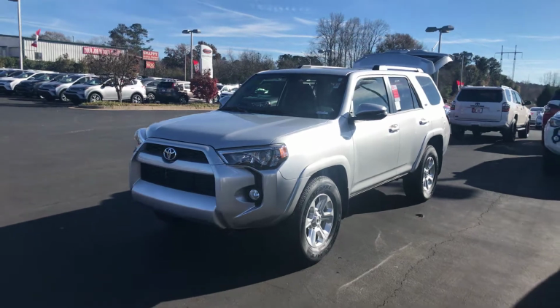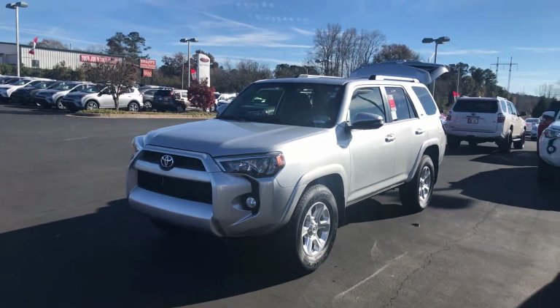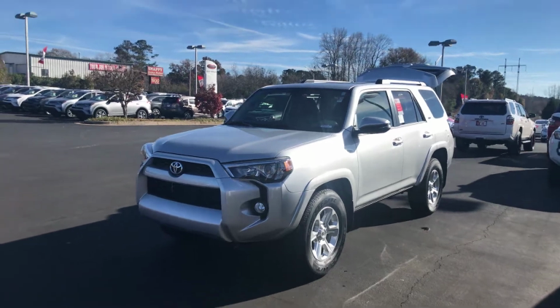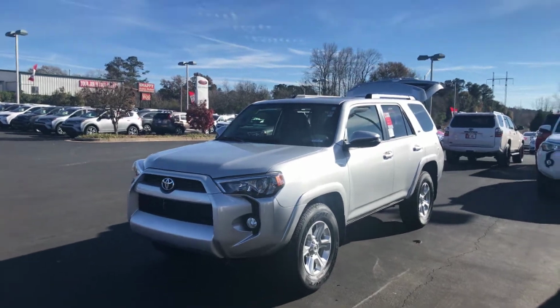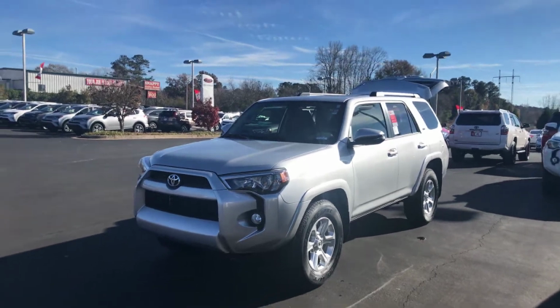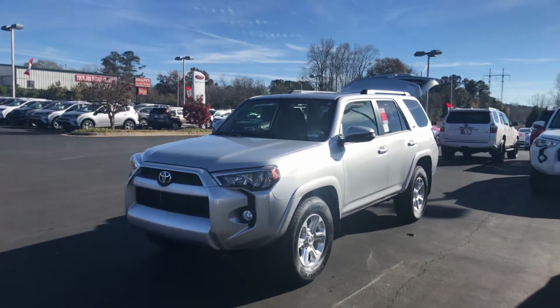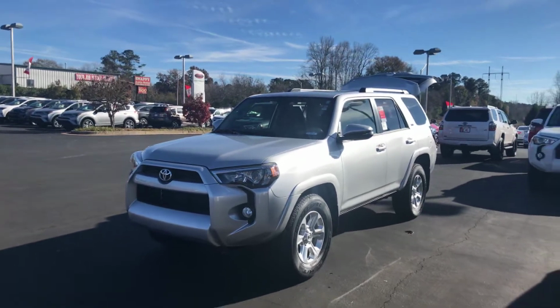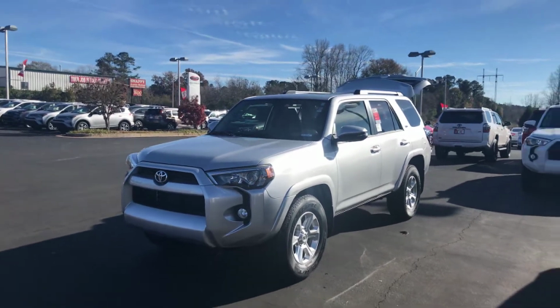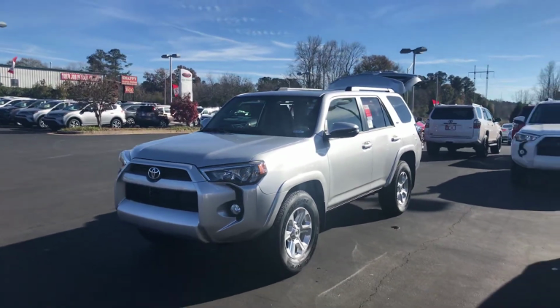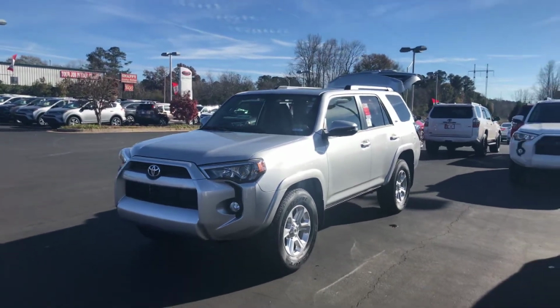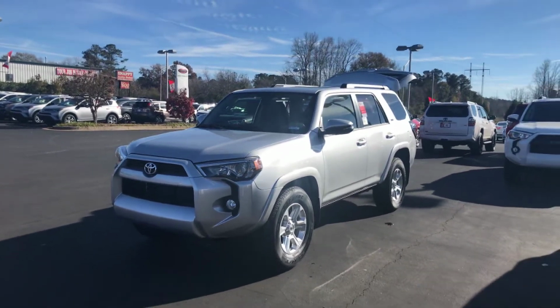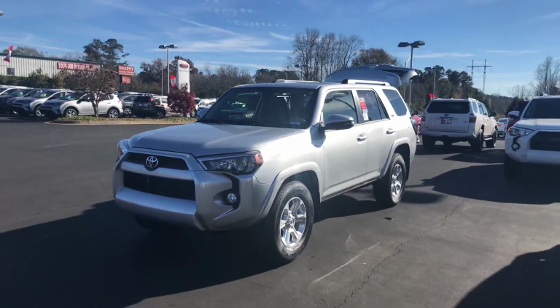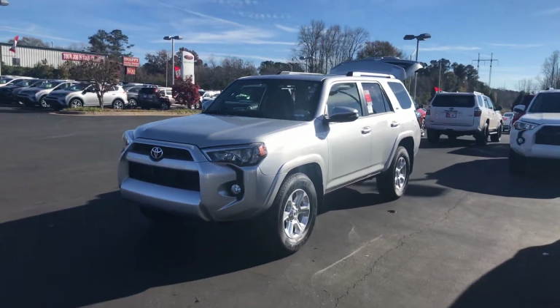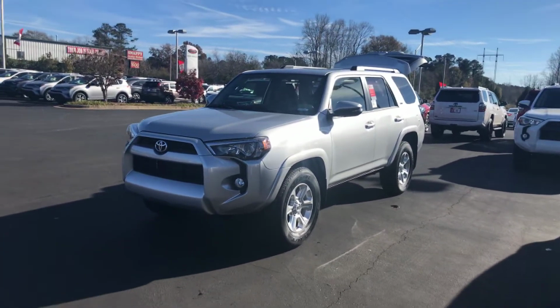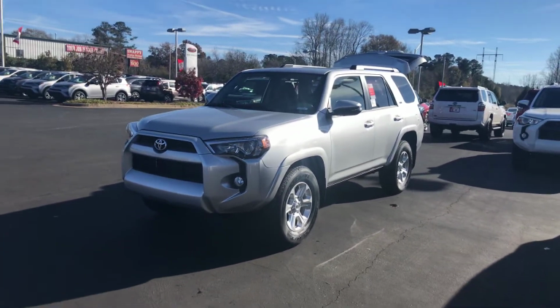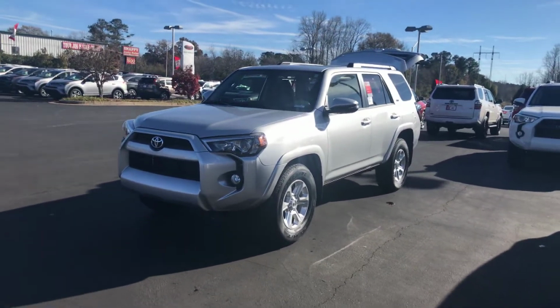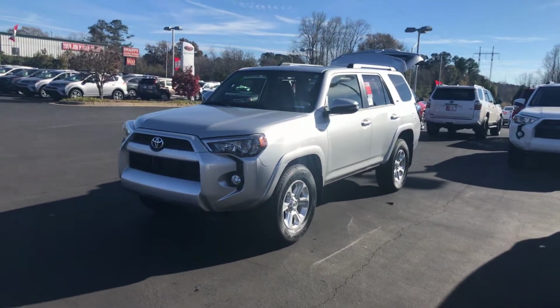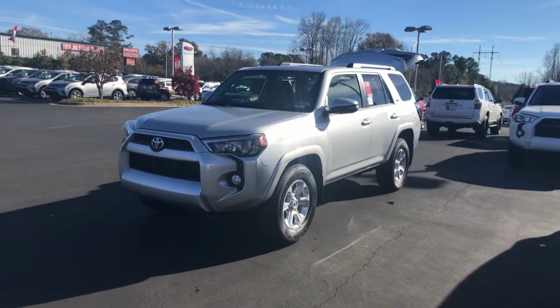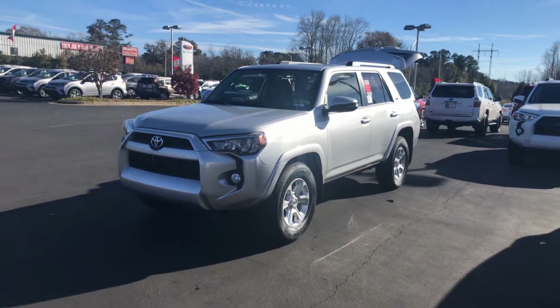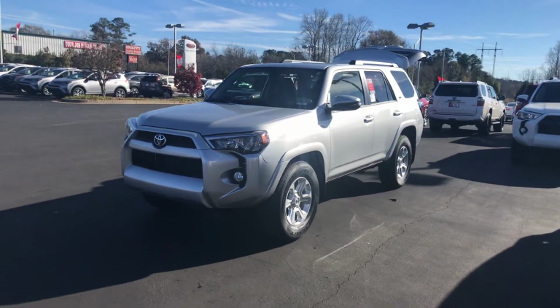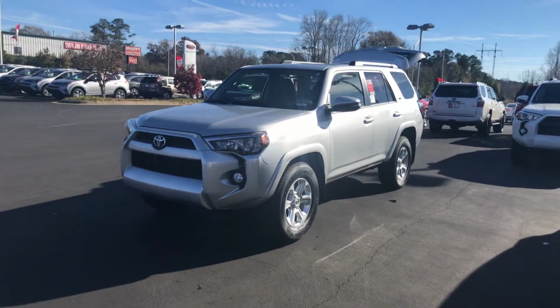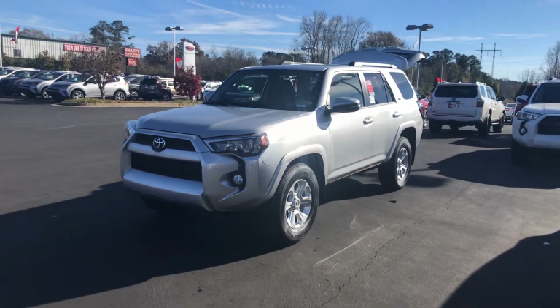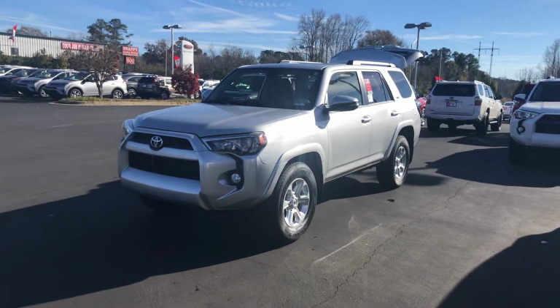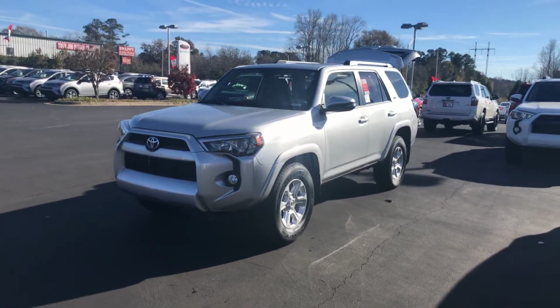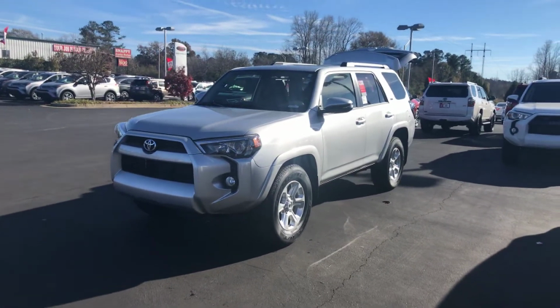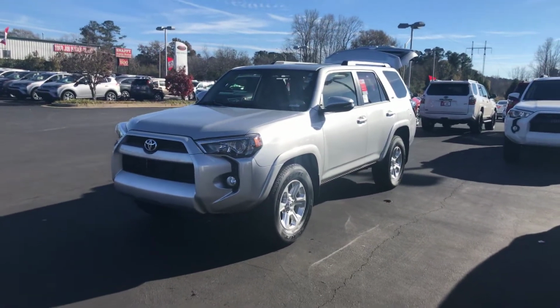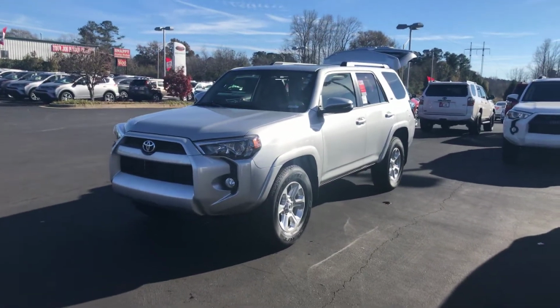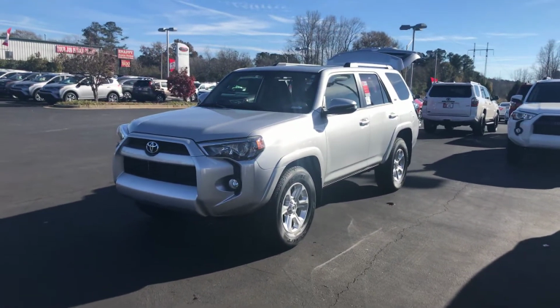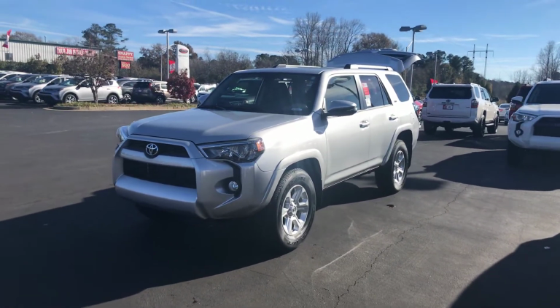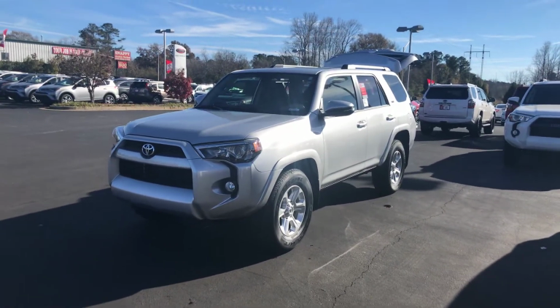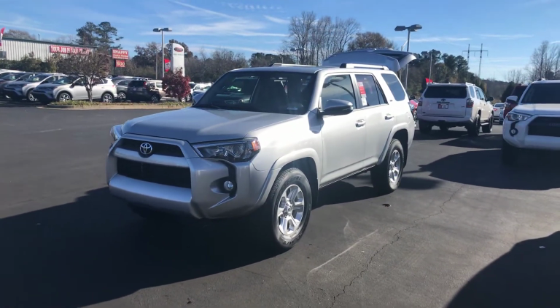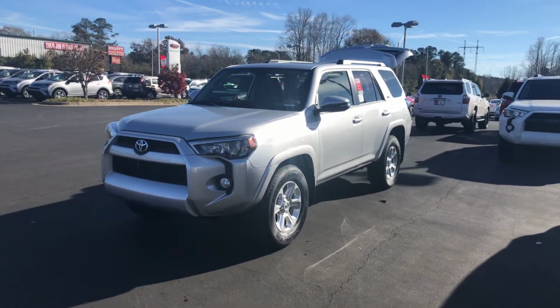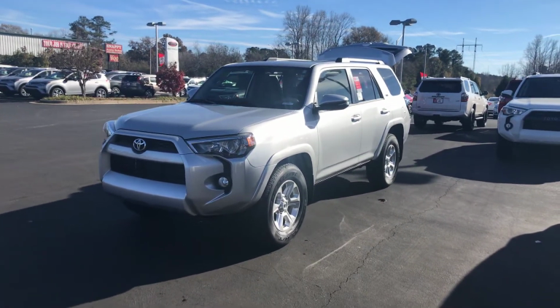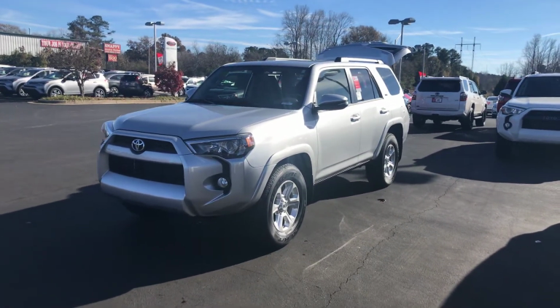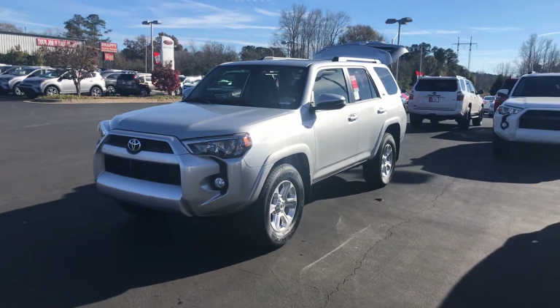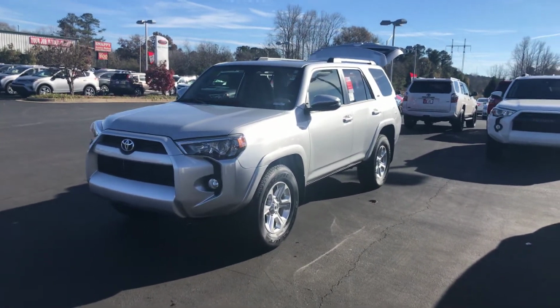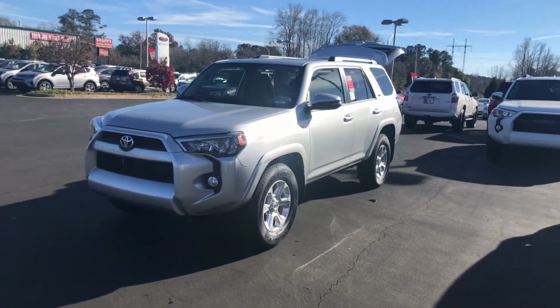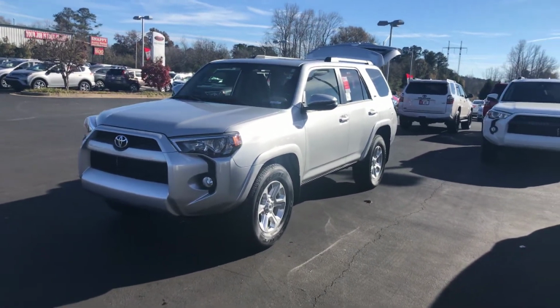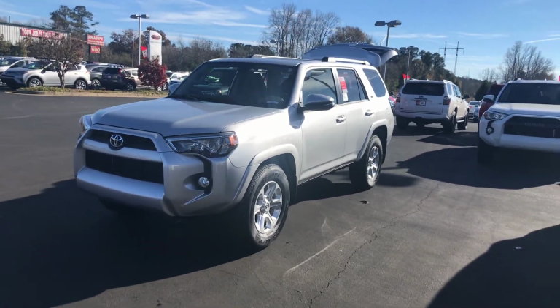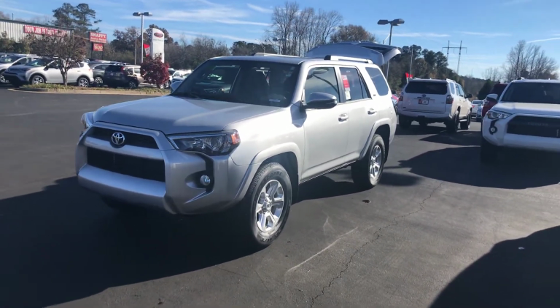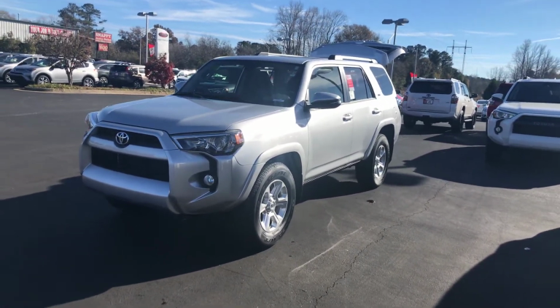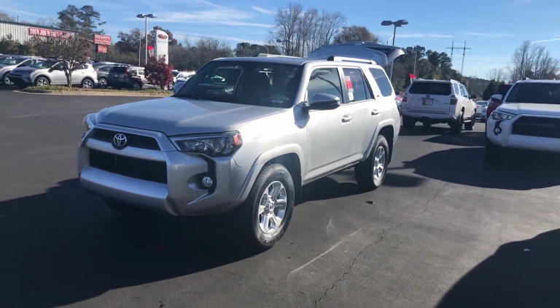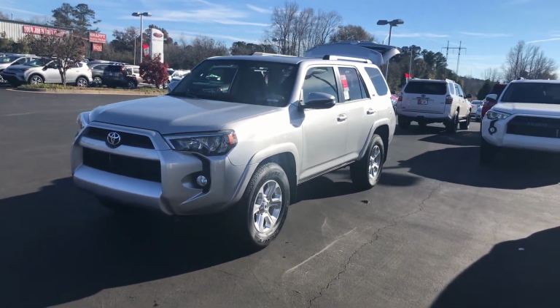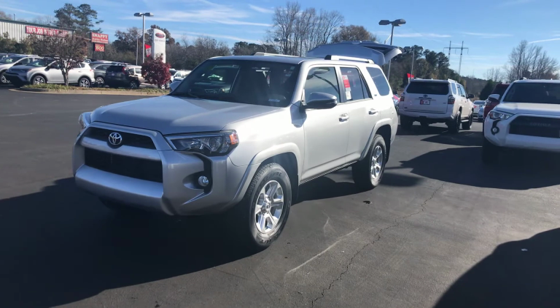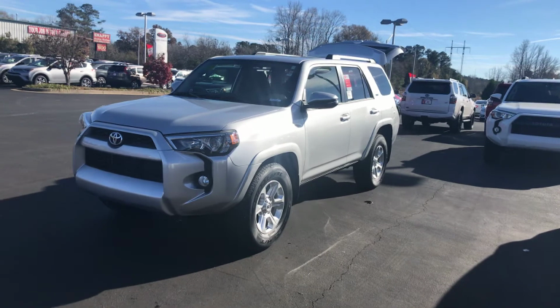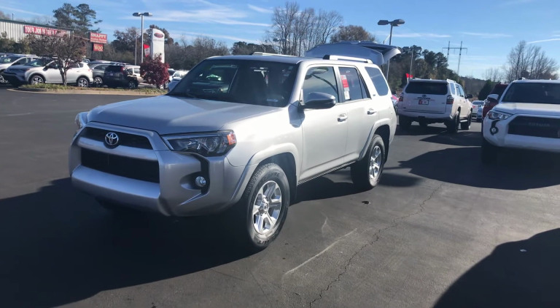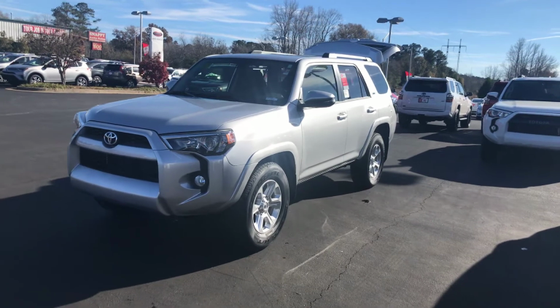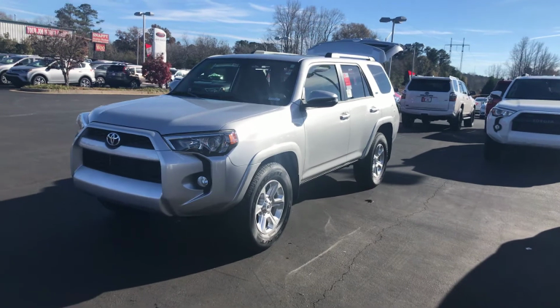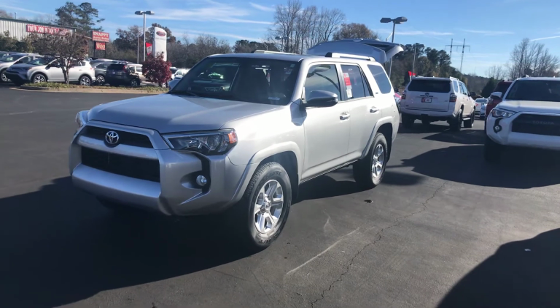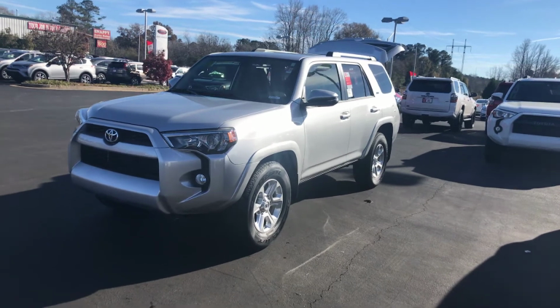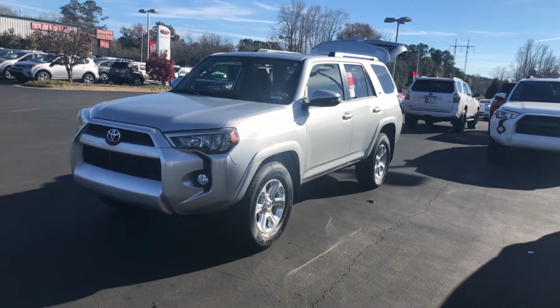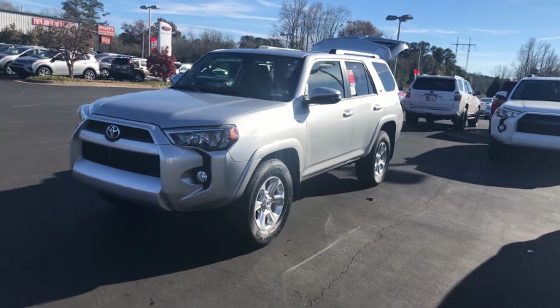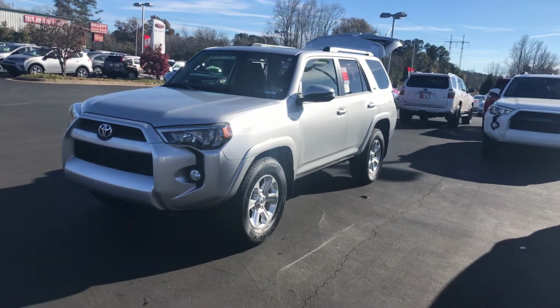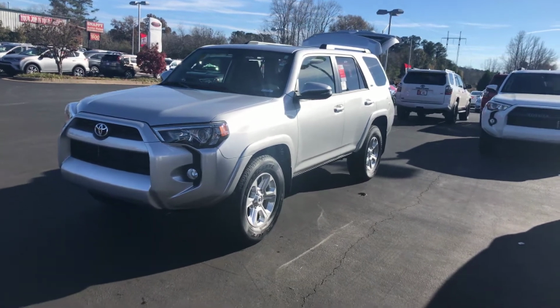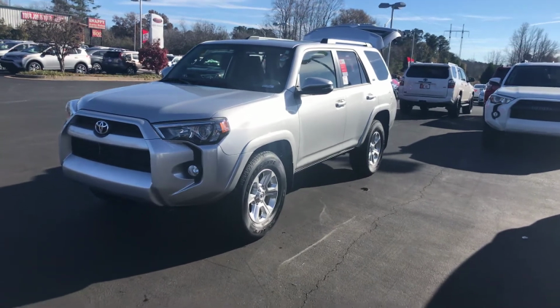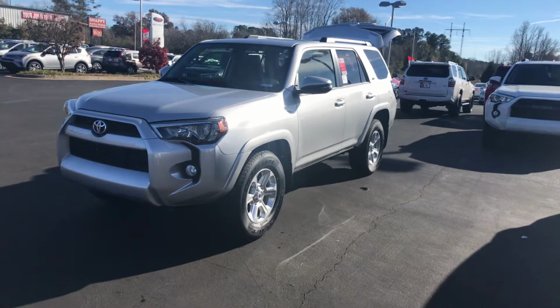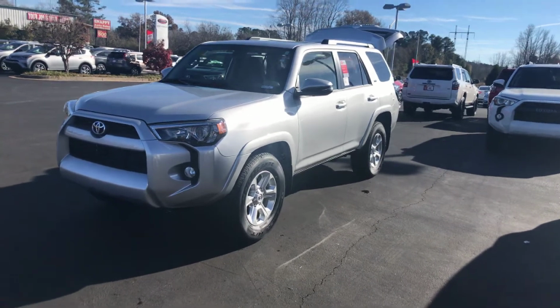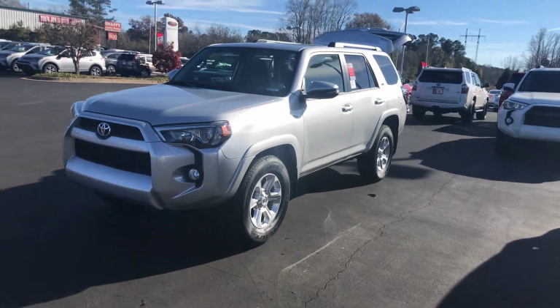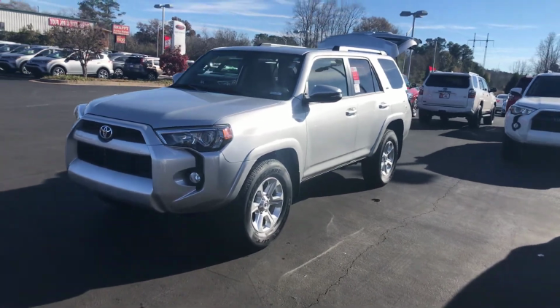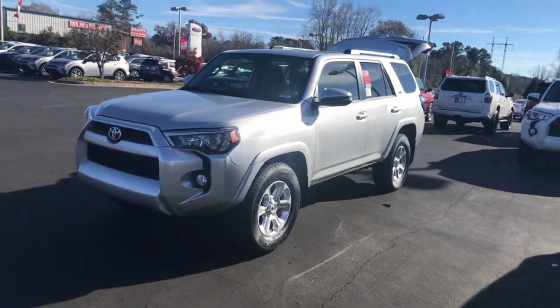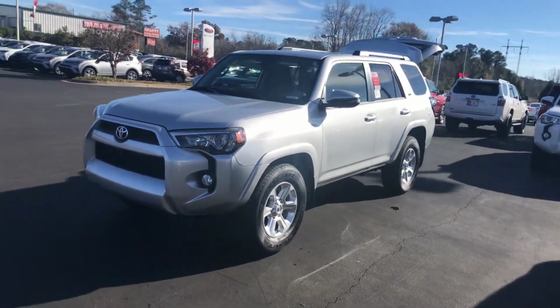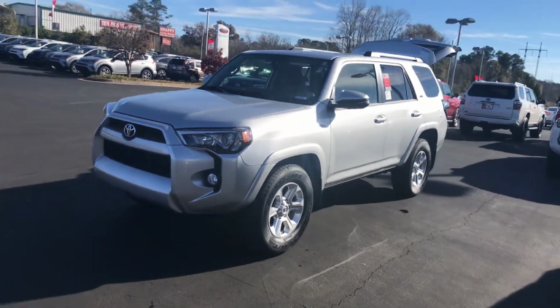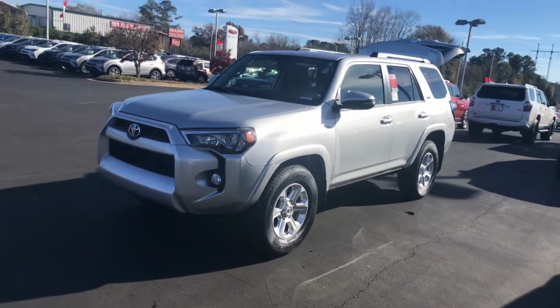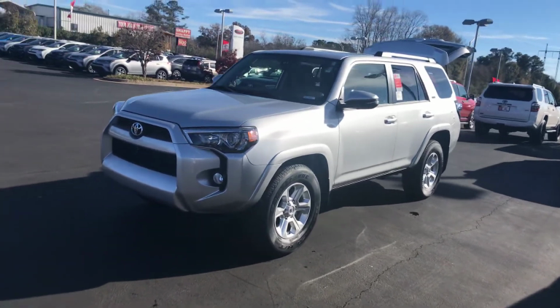Hey, it's Wanda here at LaGrange Toyota doing a short overview of the 2019 Toyota 4Runner. This is a SR5 Premium.